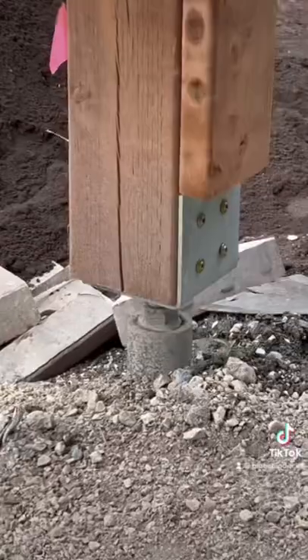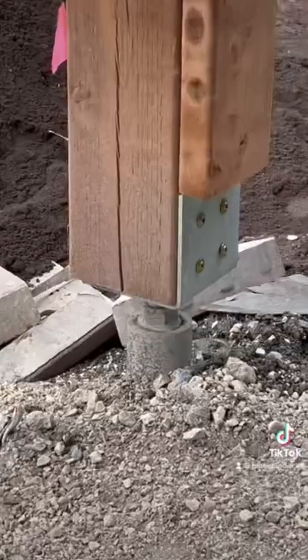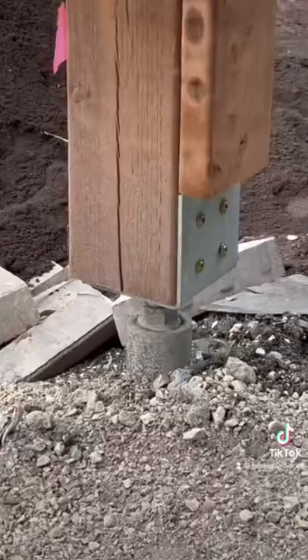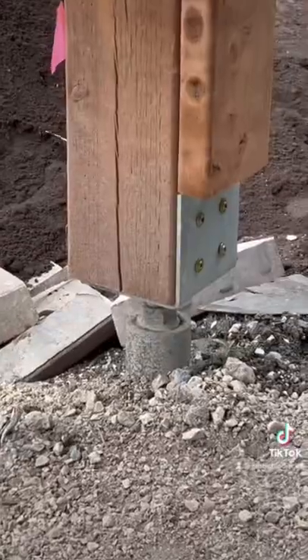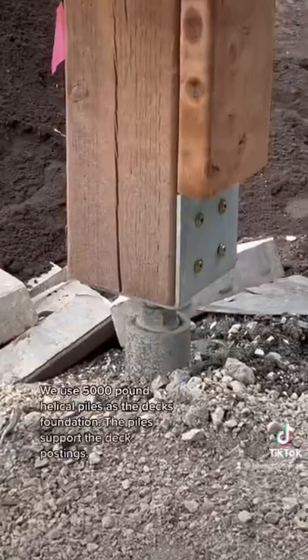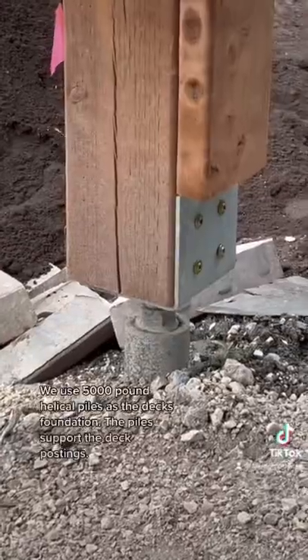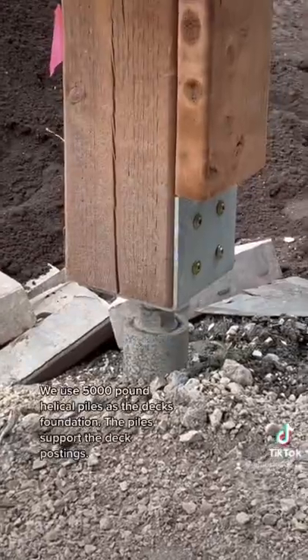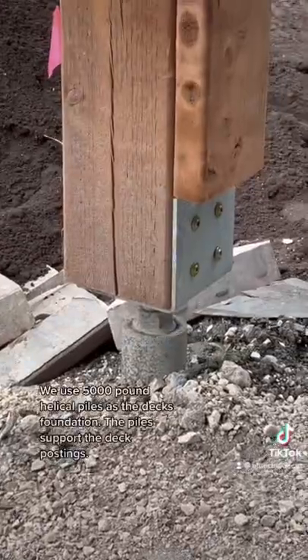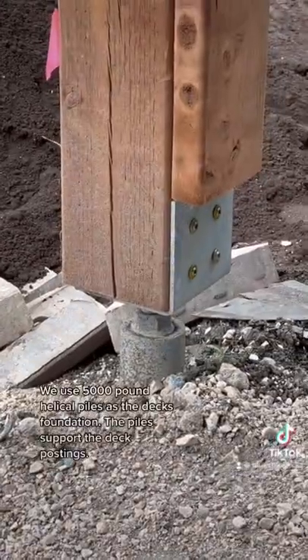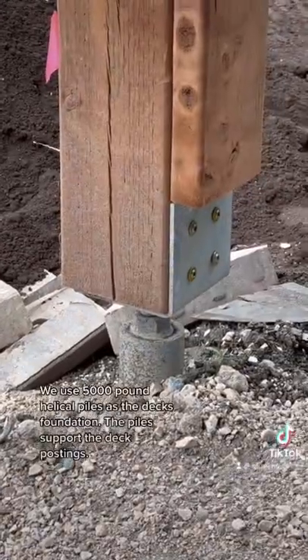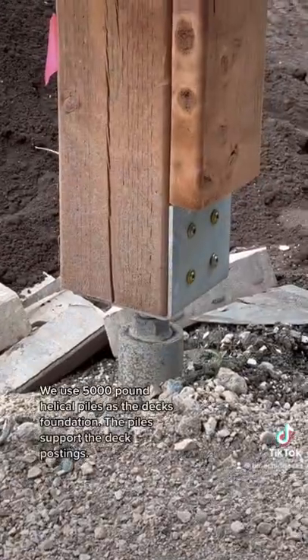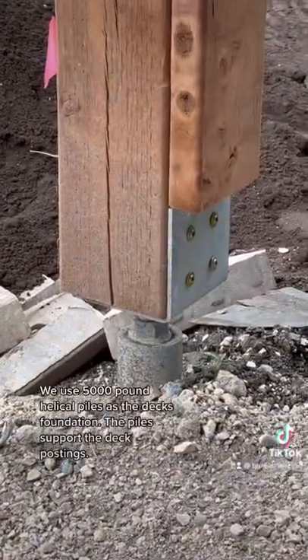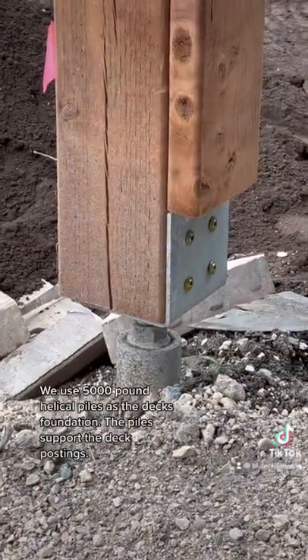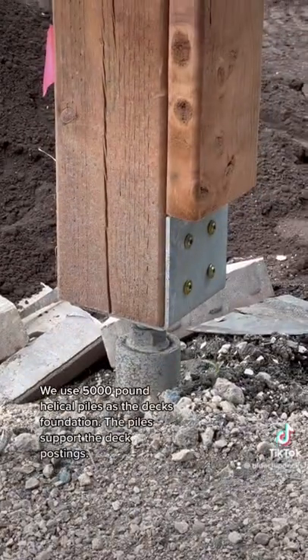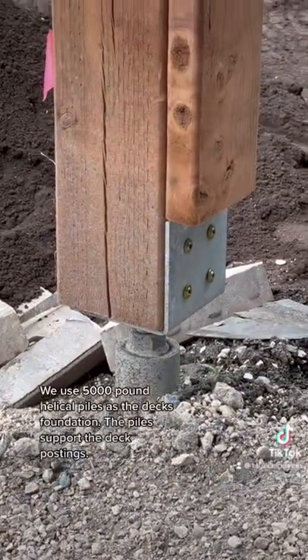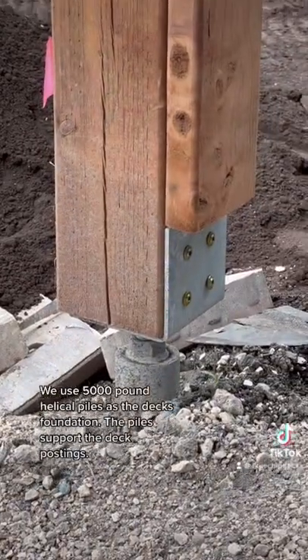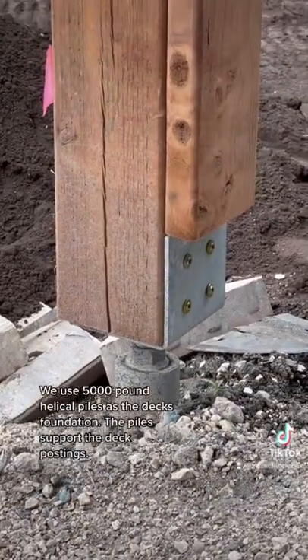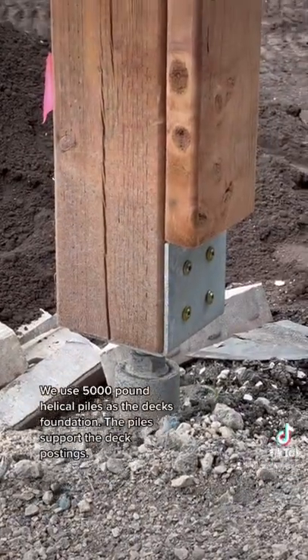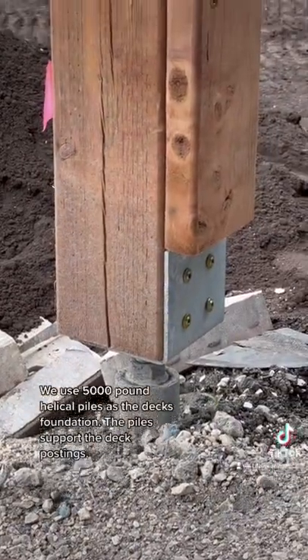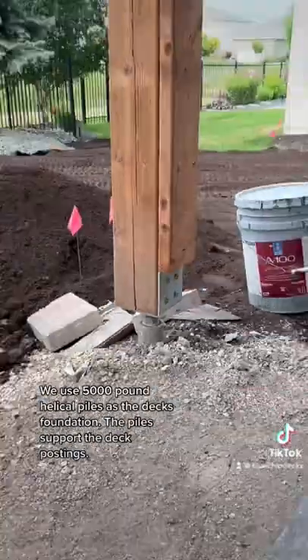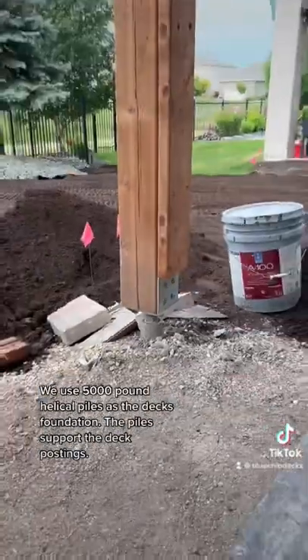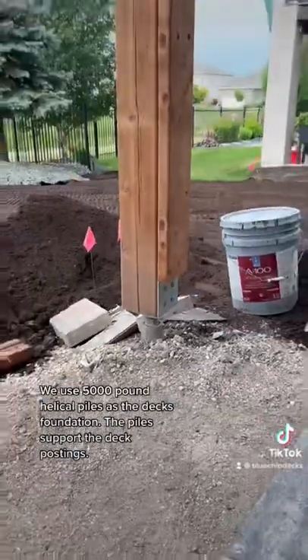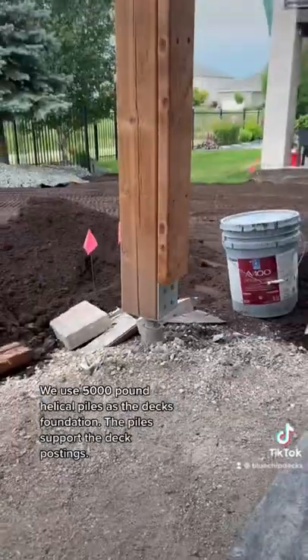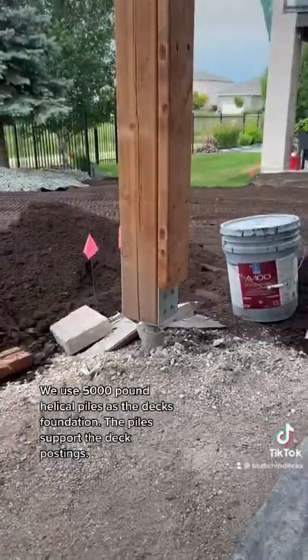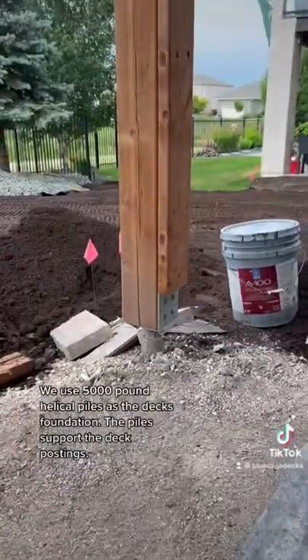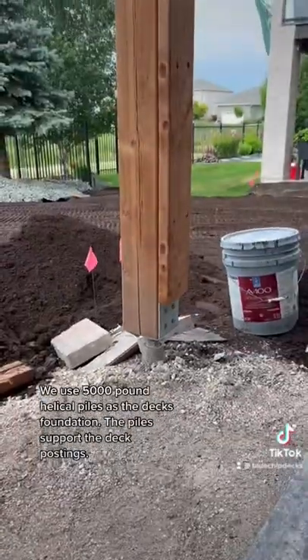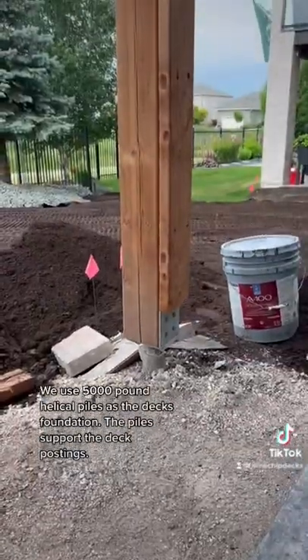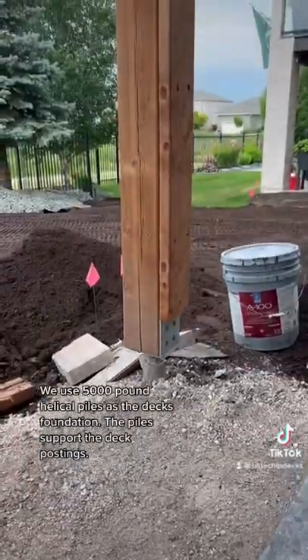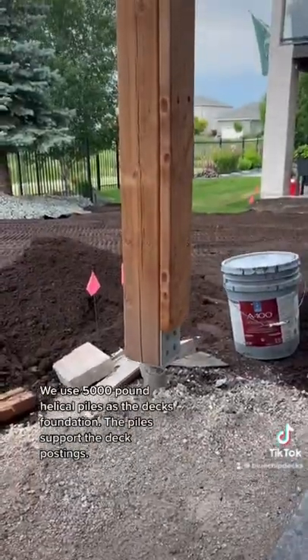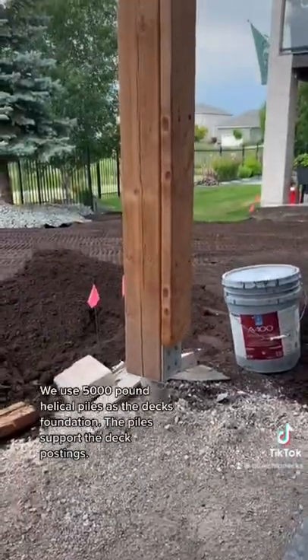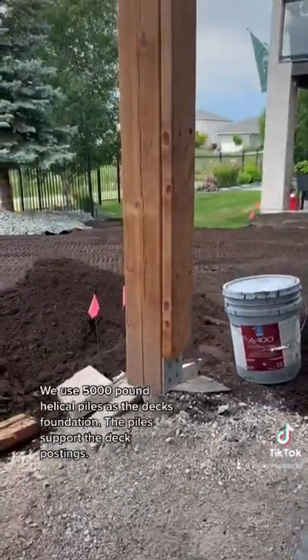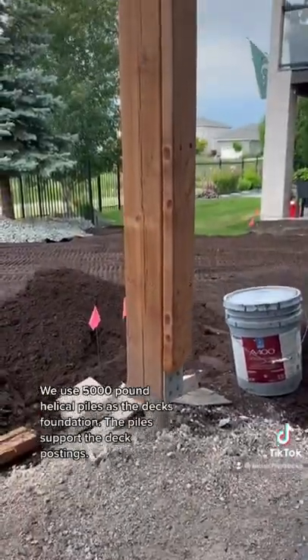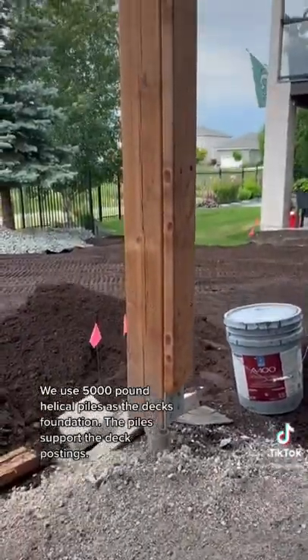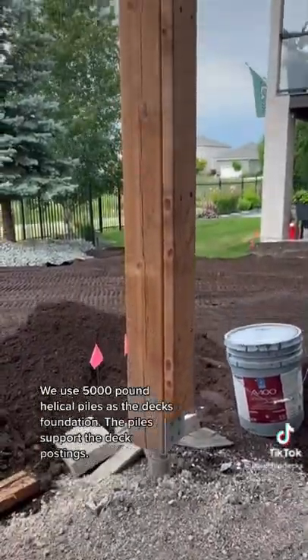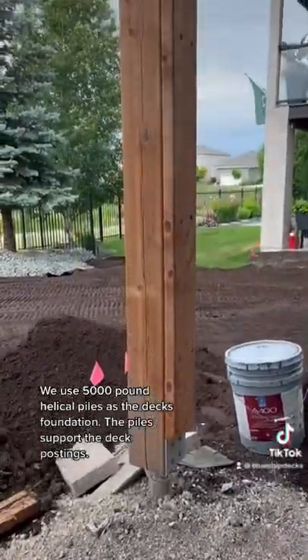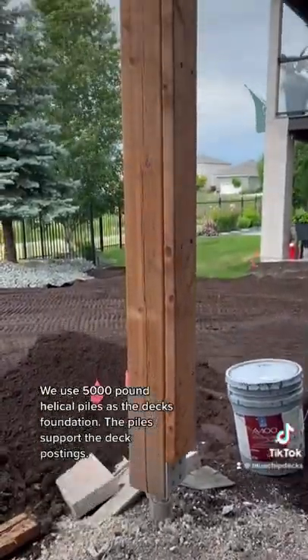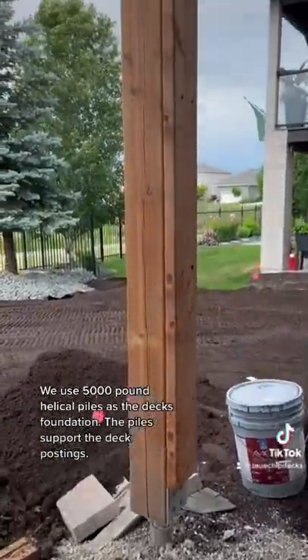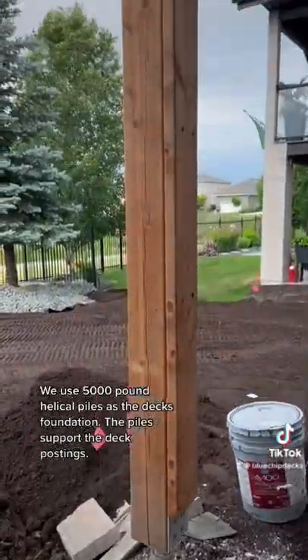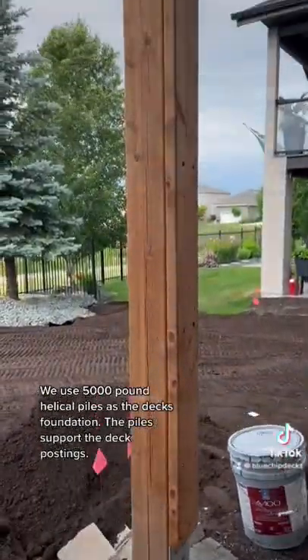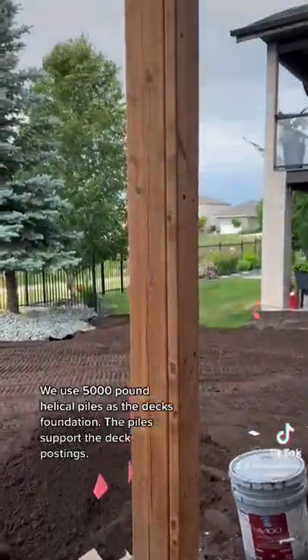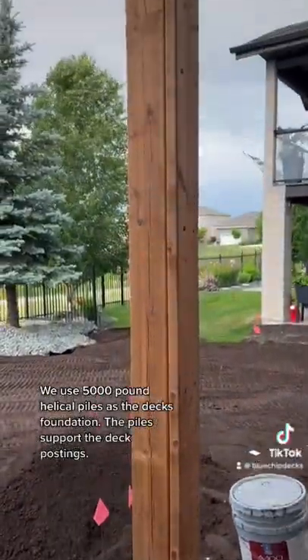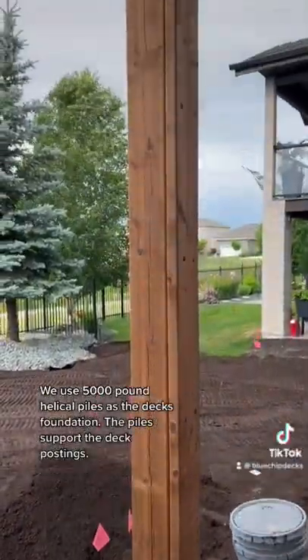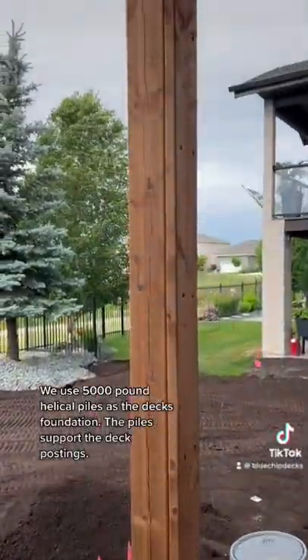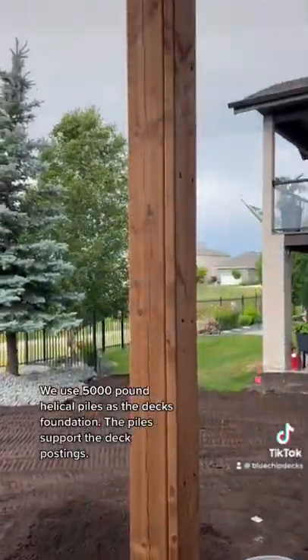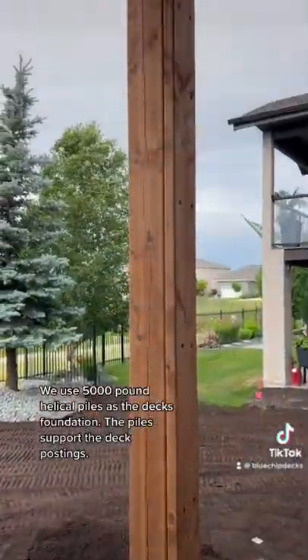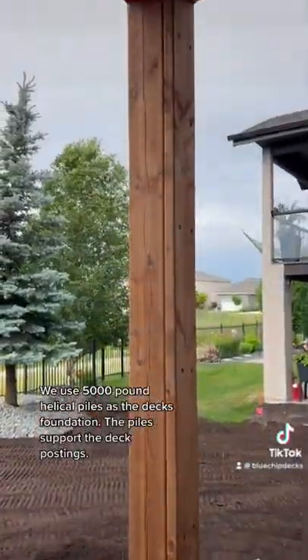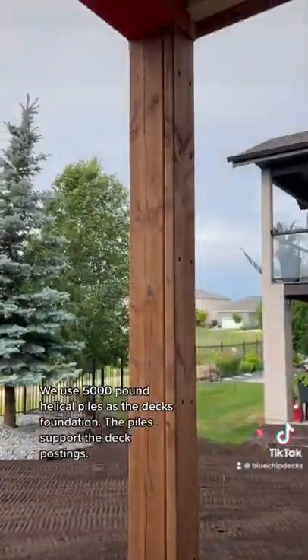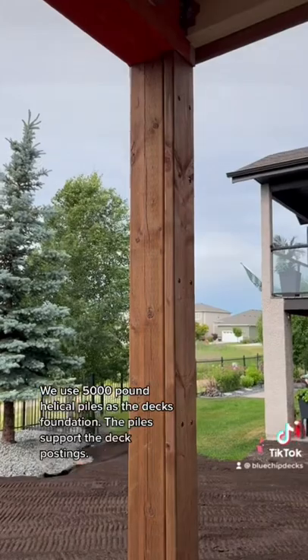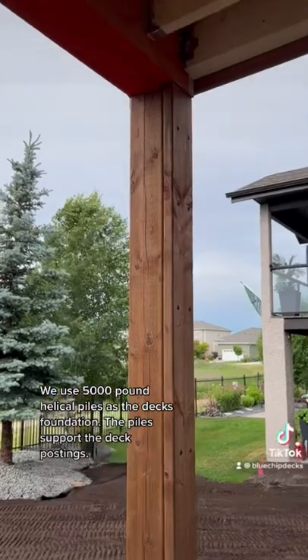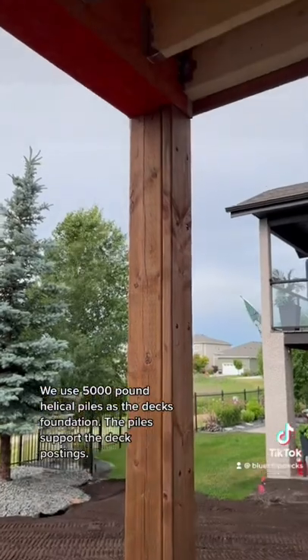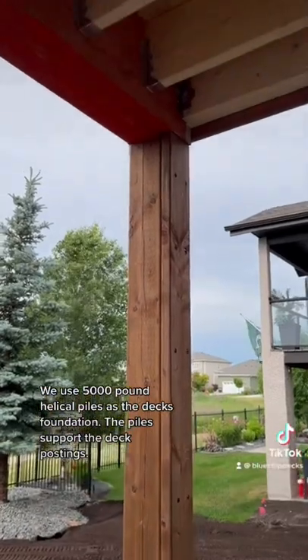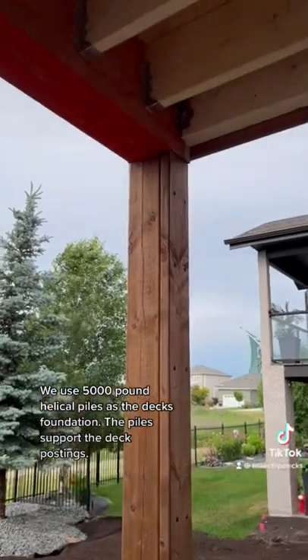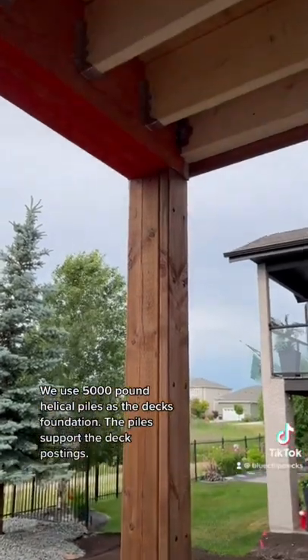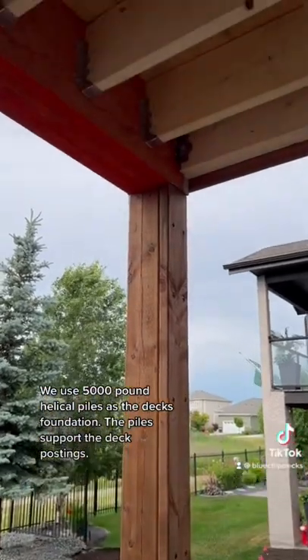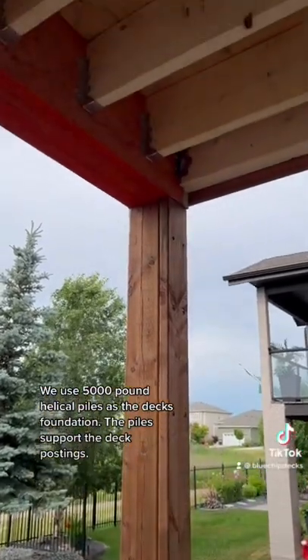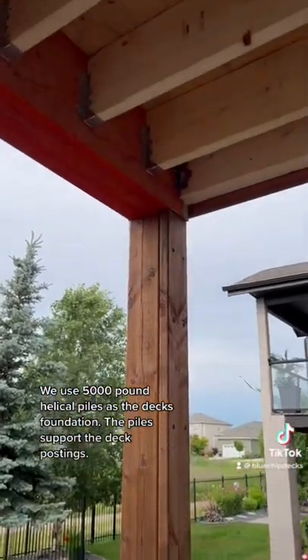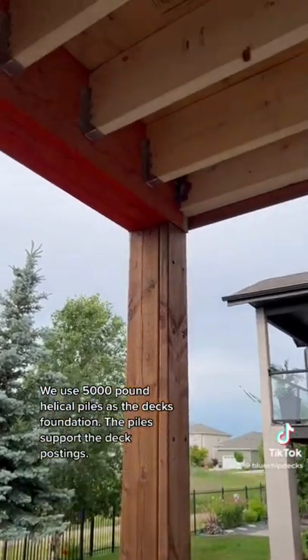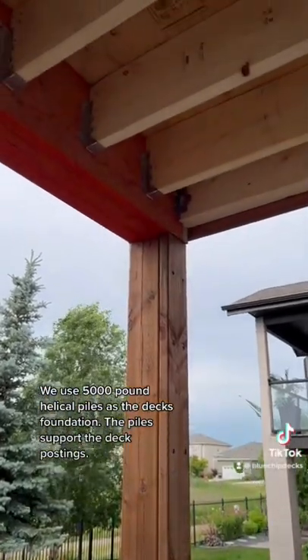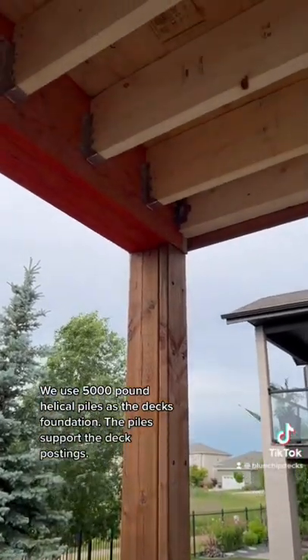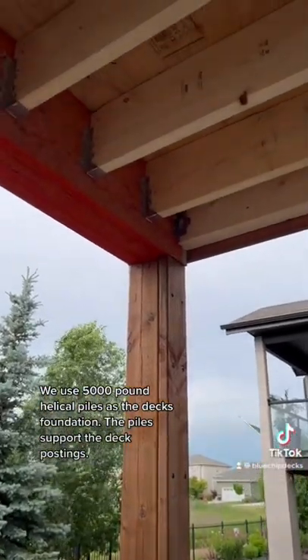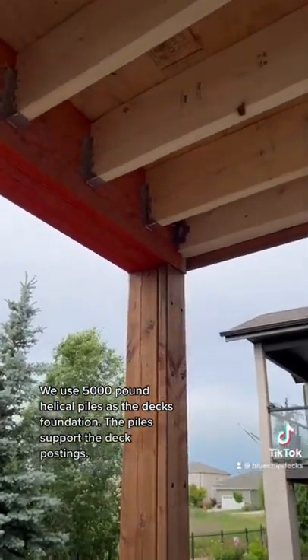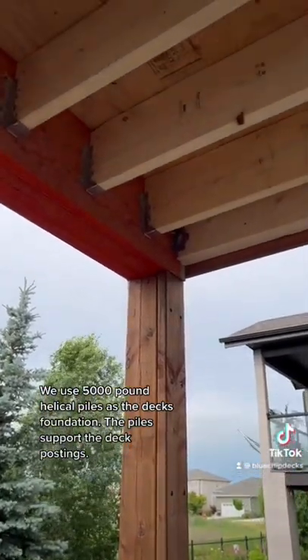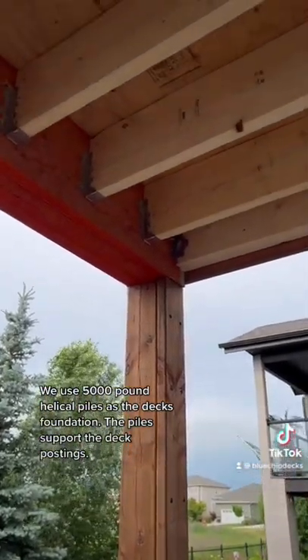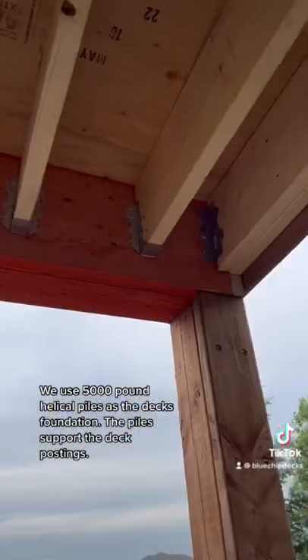We use 5,000-pound helical piles as the deck foundation. The piles support the deck postings.